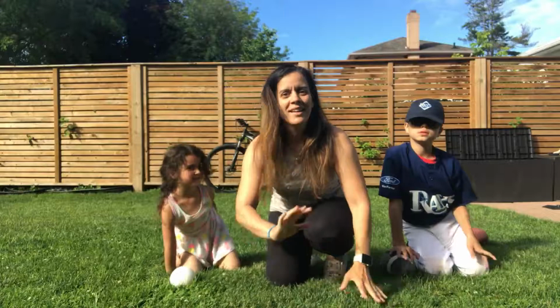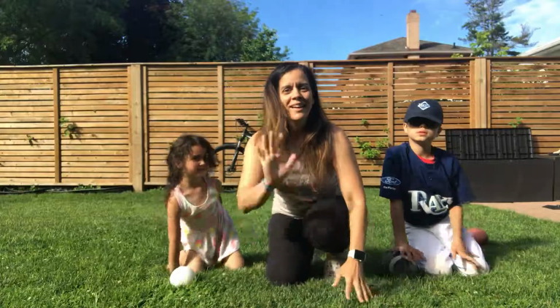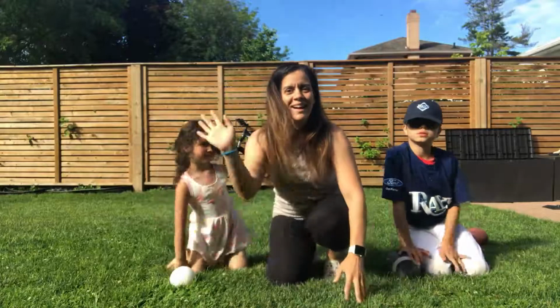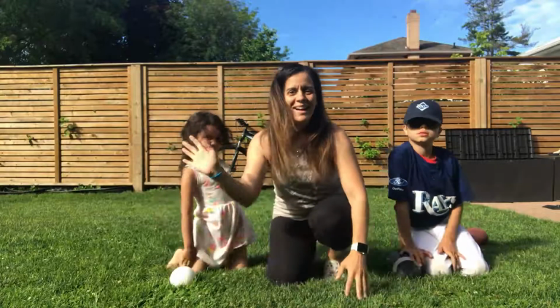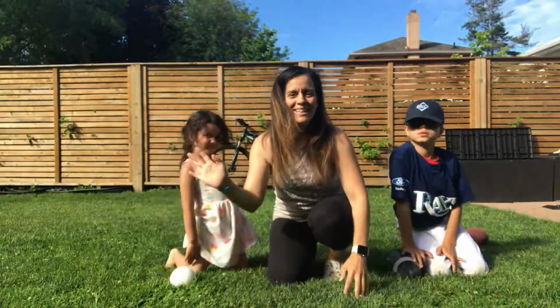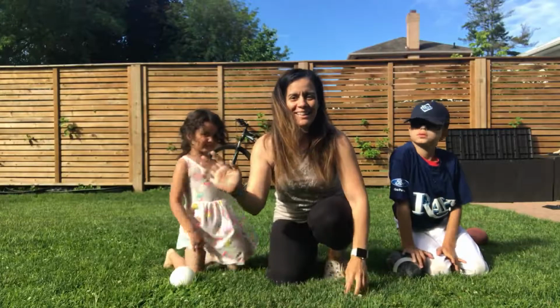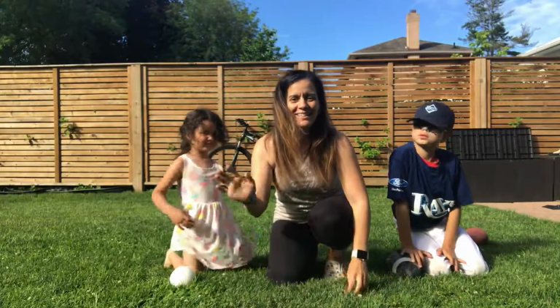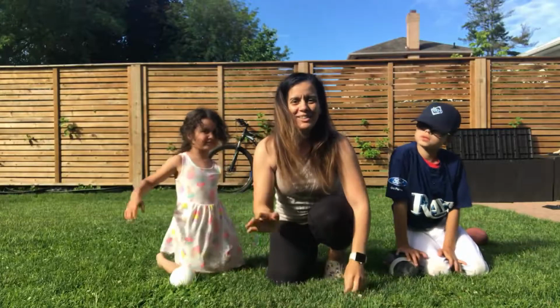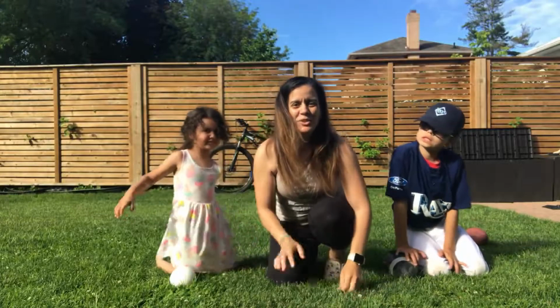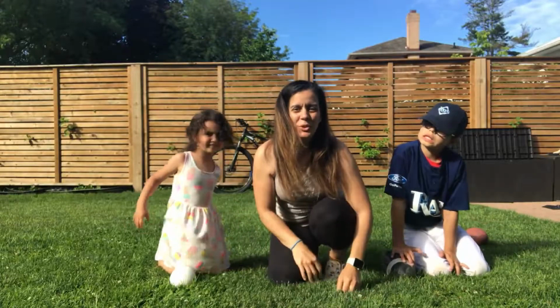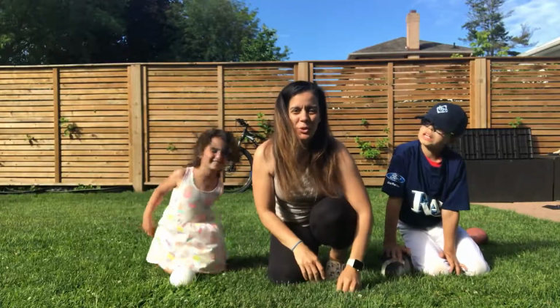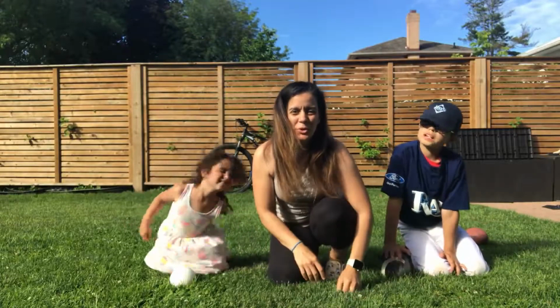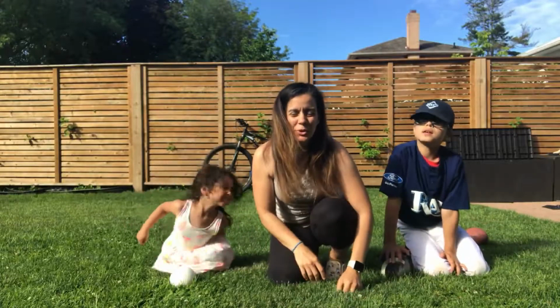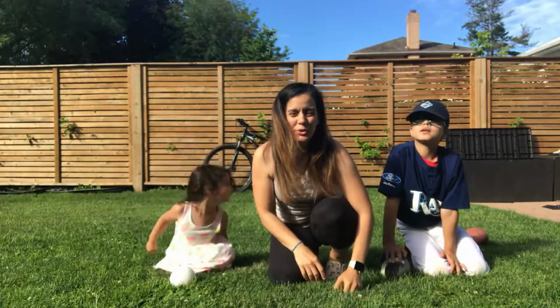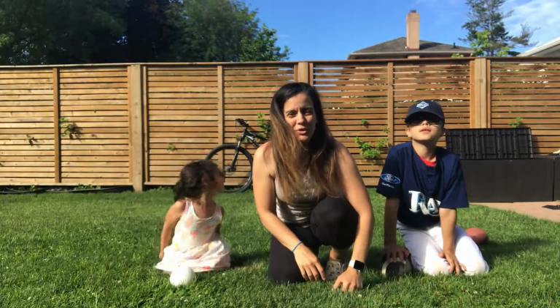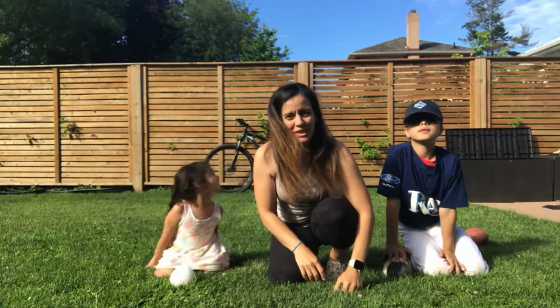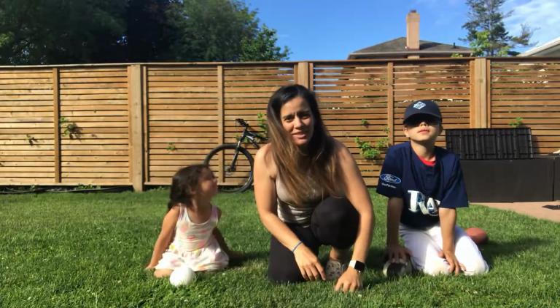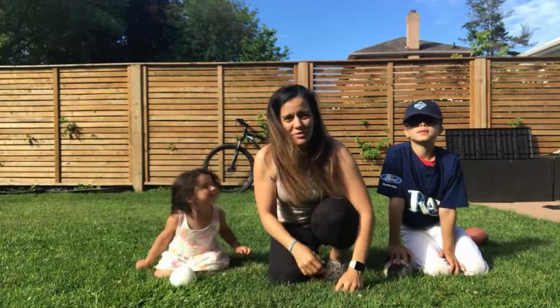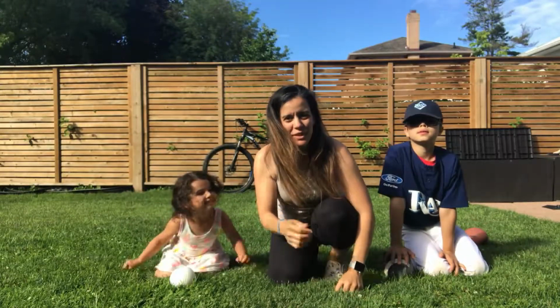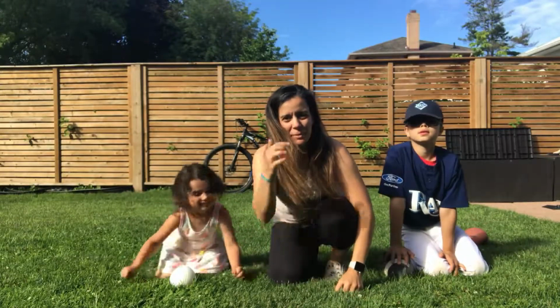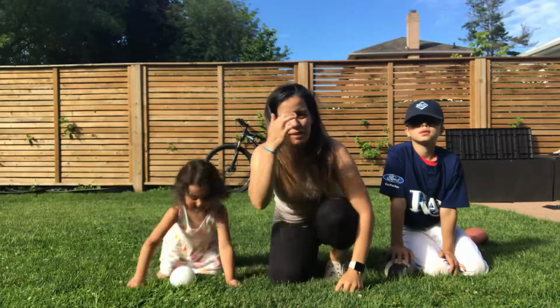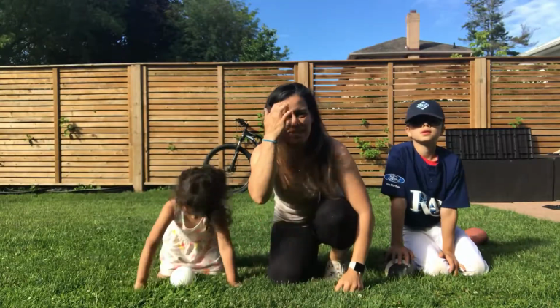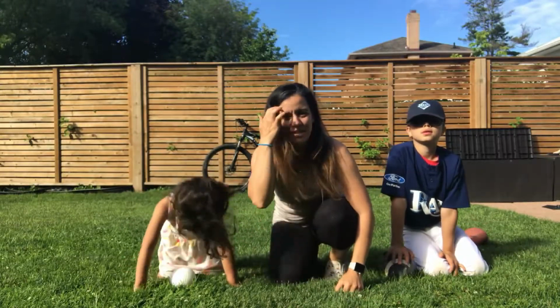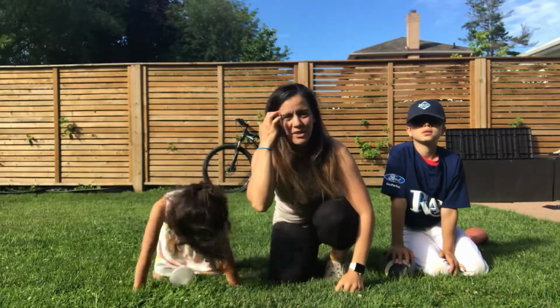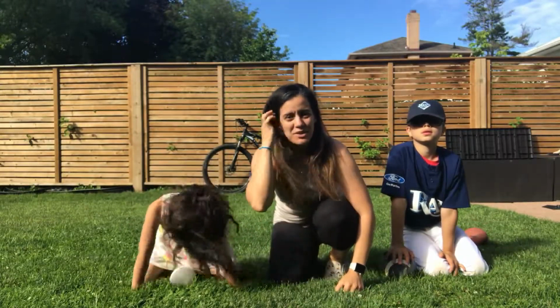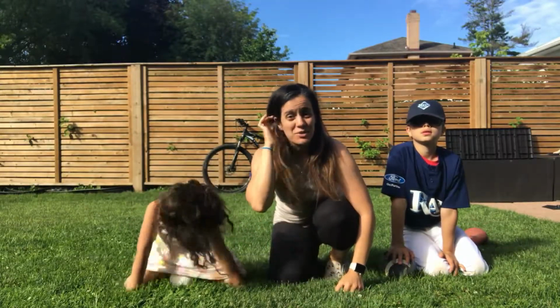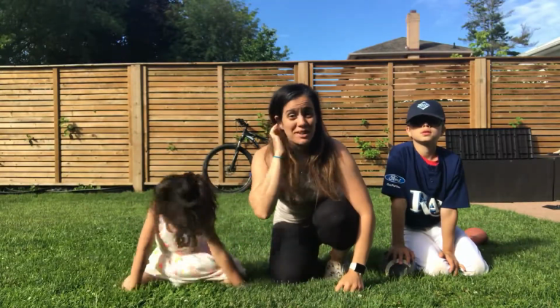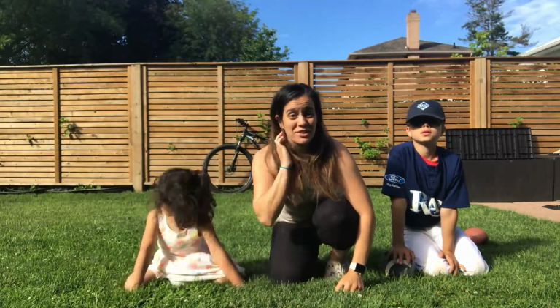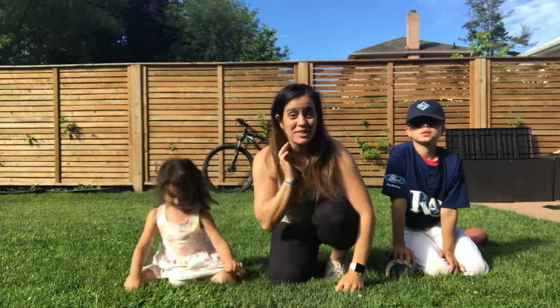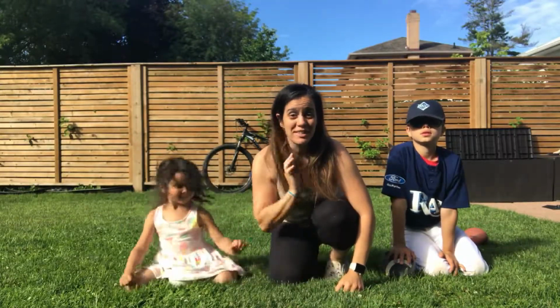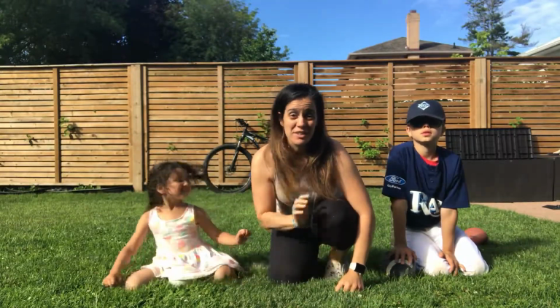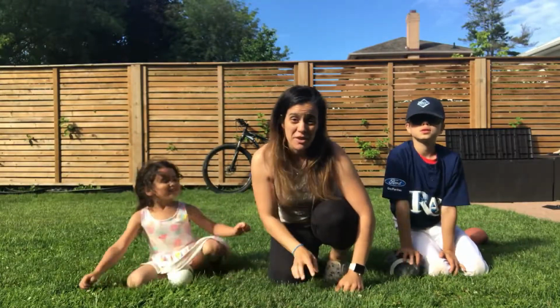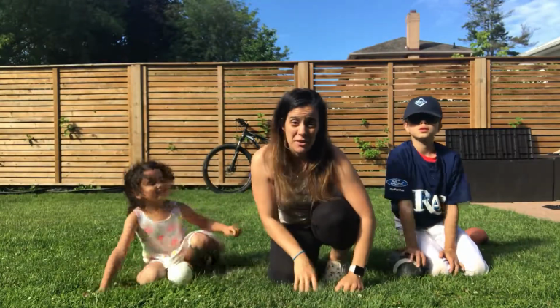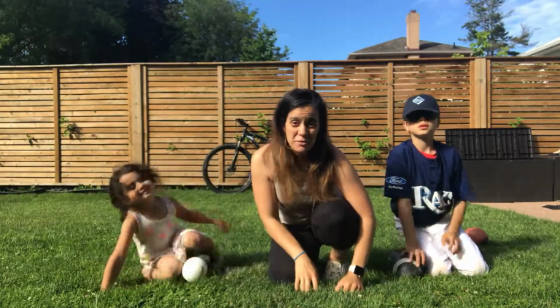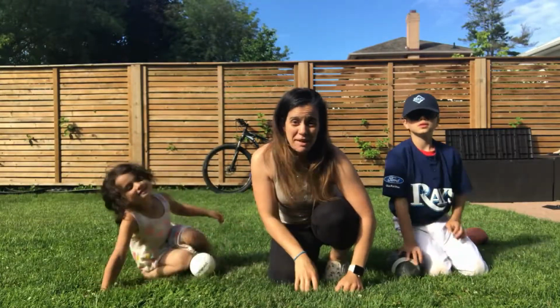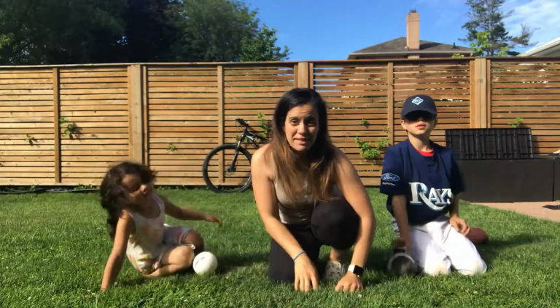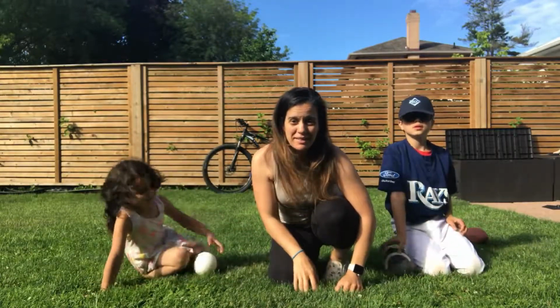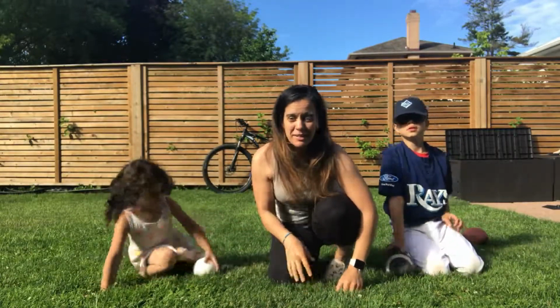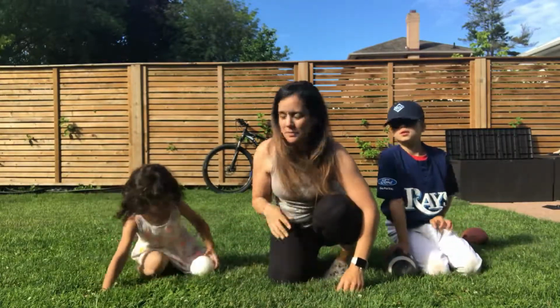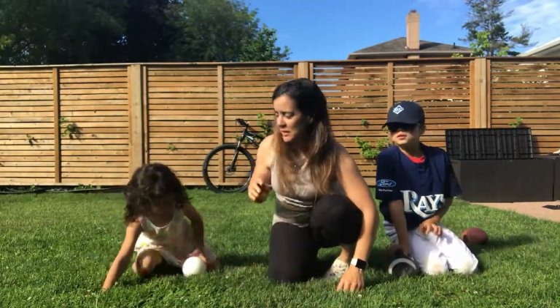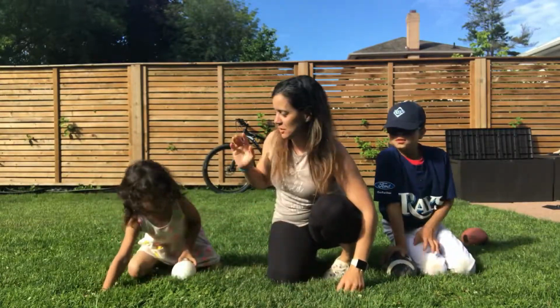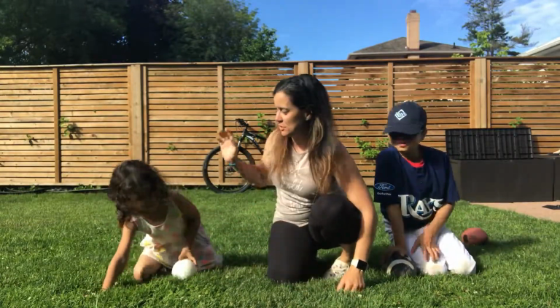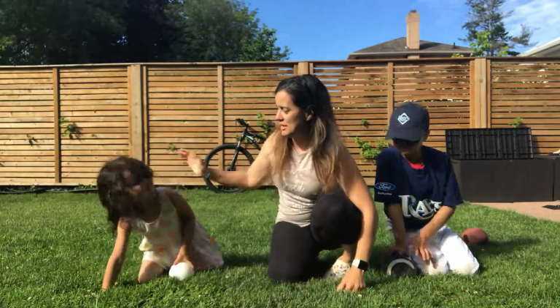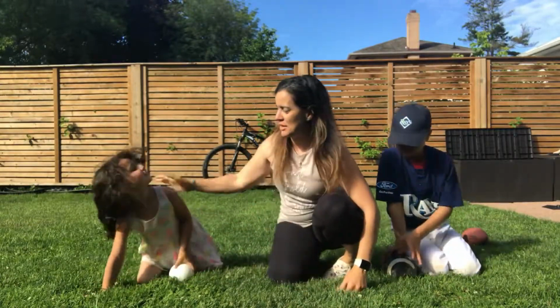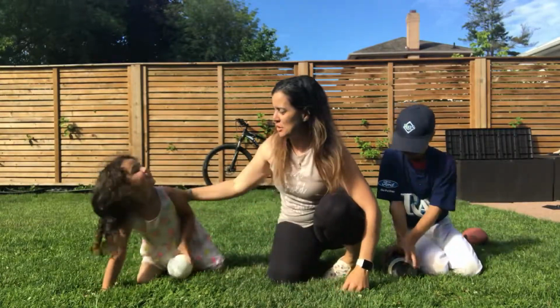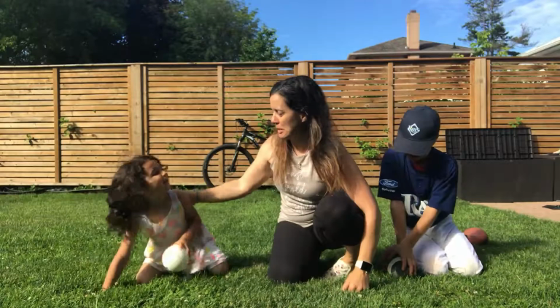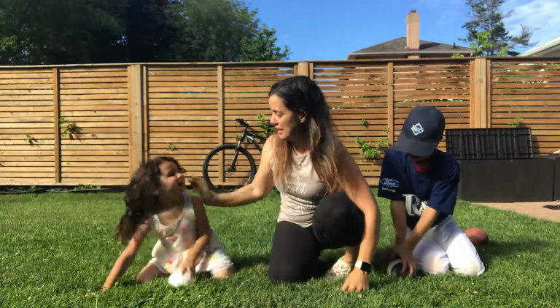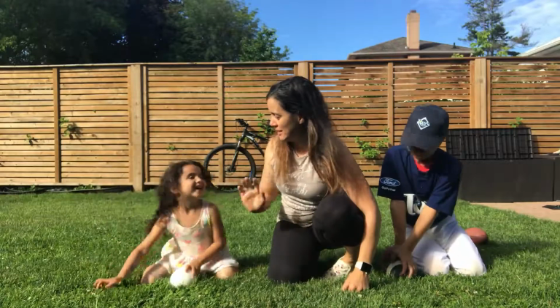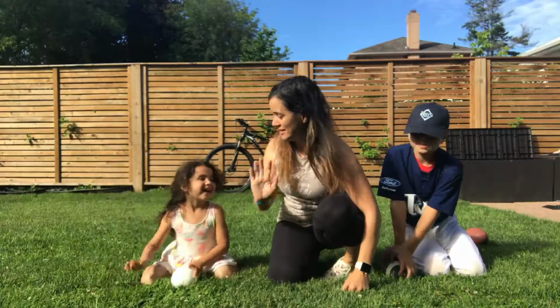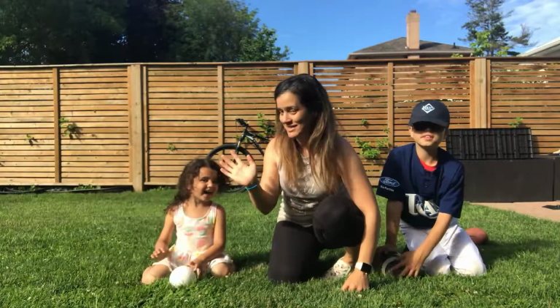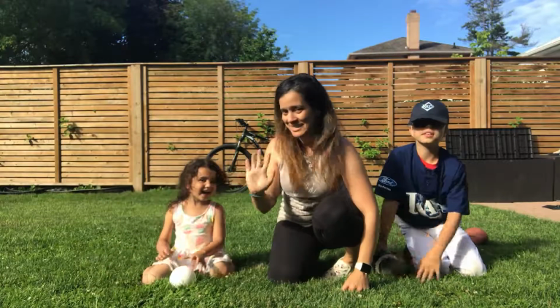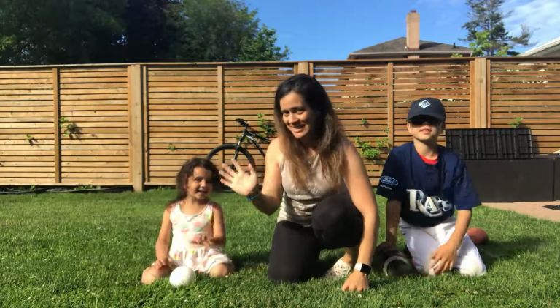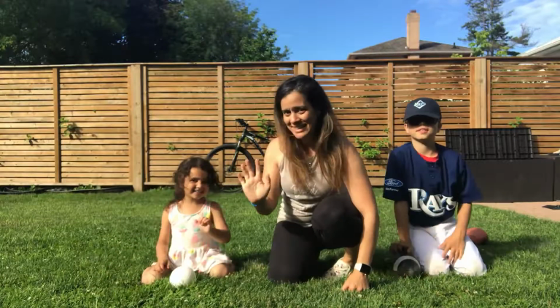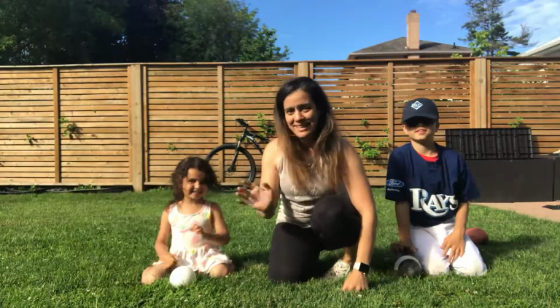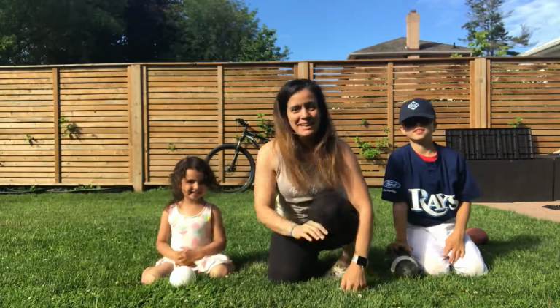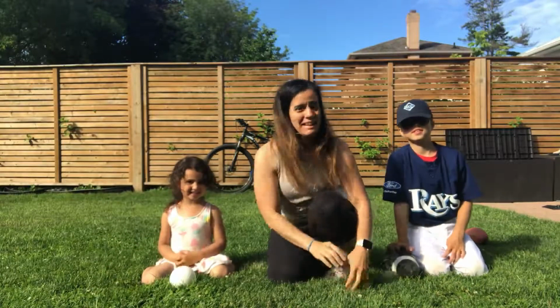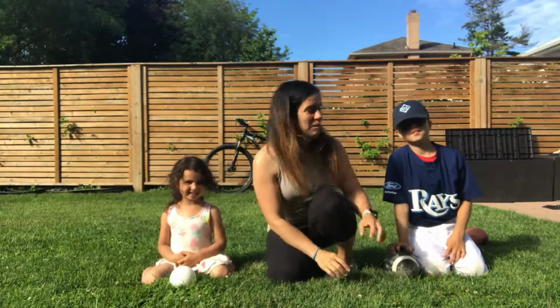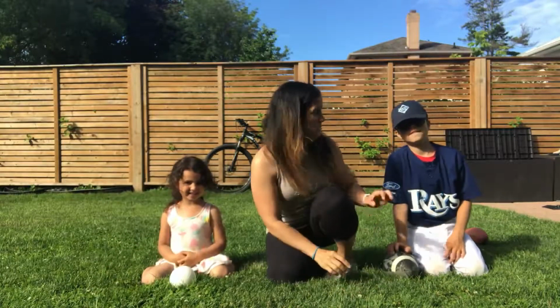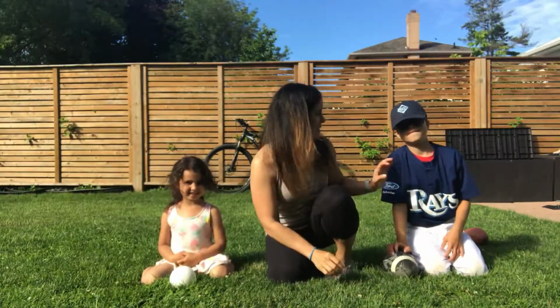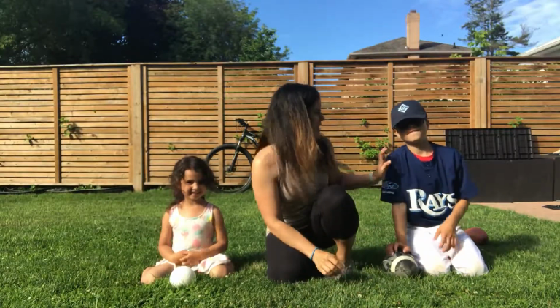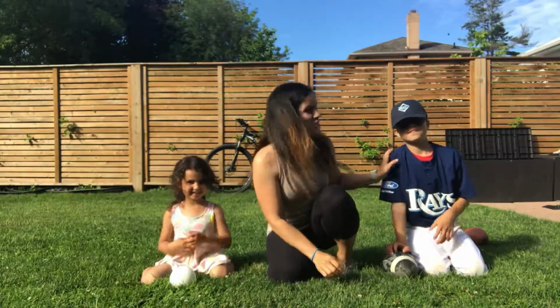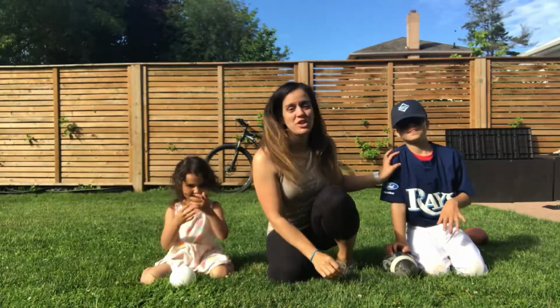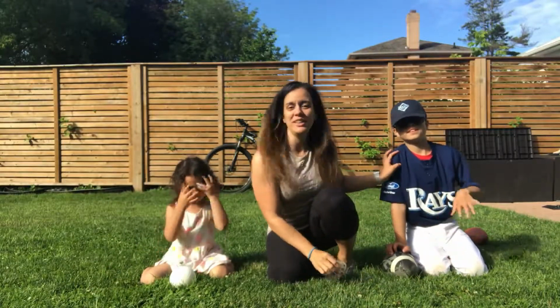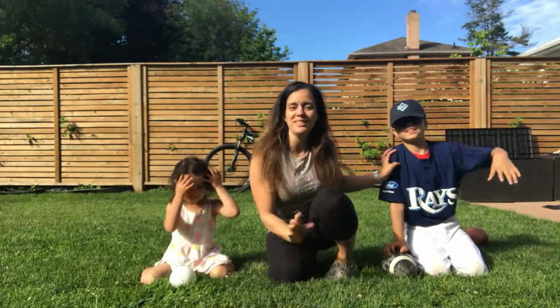Hi there, Nicole Crew, Fitness and Family Activities Director at the Ontario Racquet Club. Here's my daughter Penny and my son Chase.